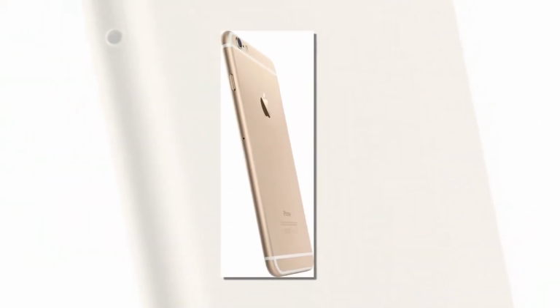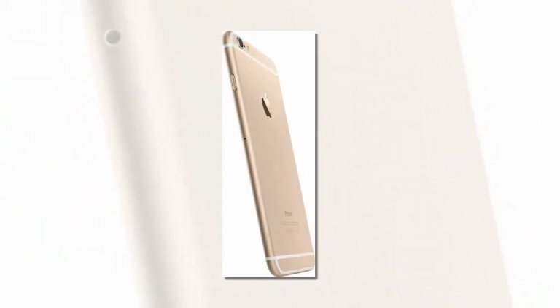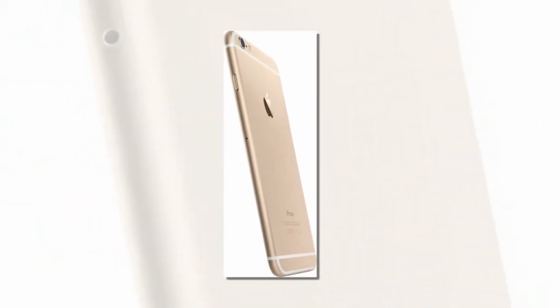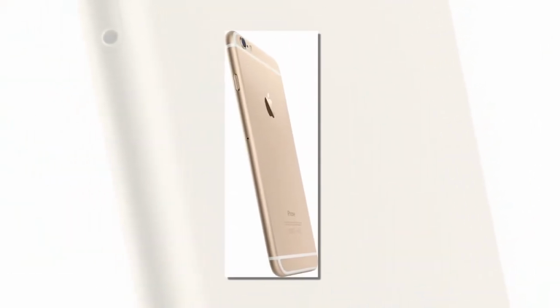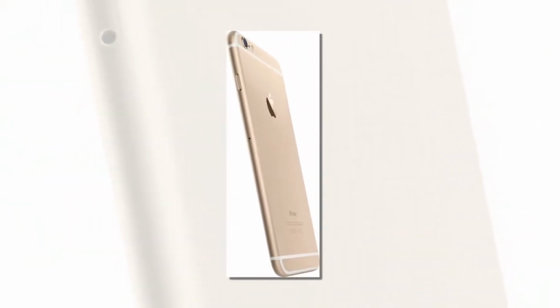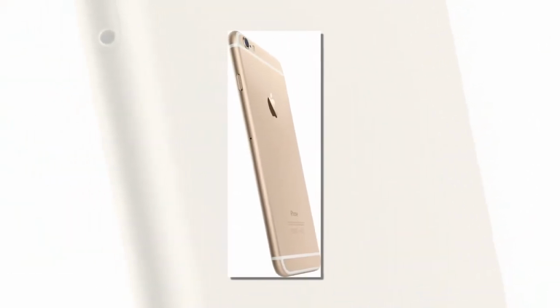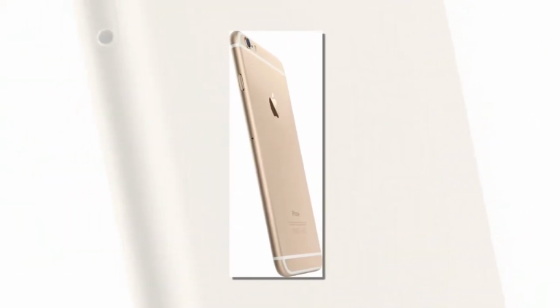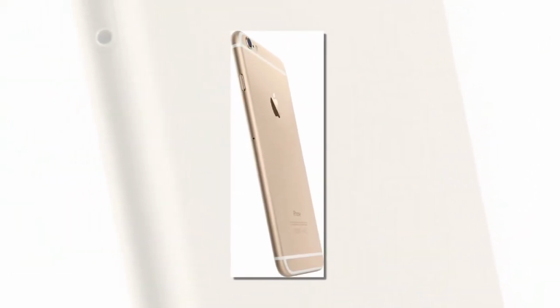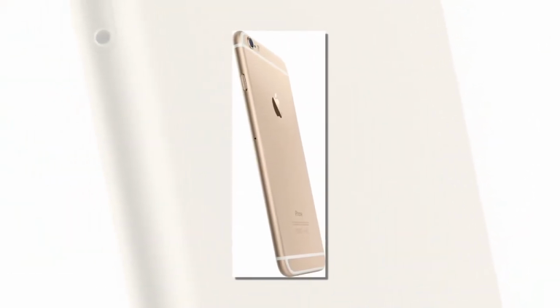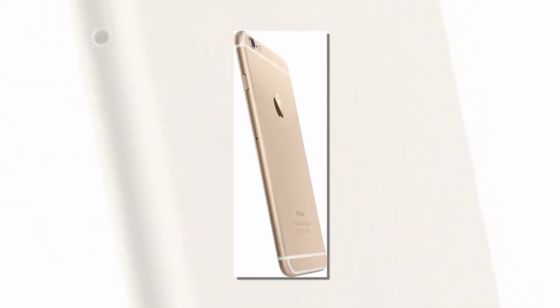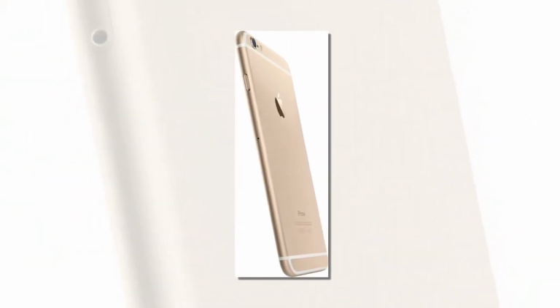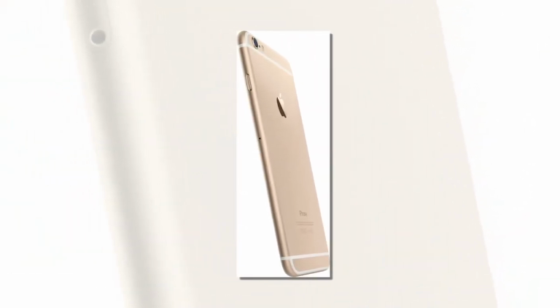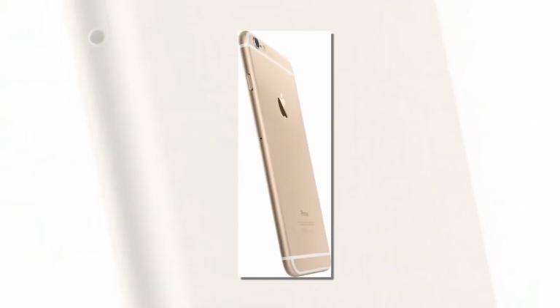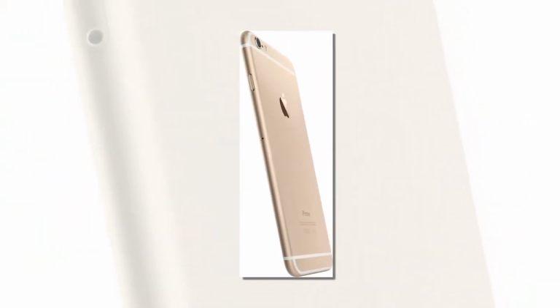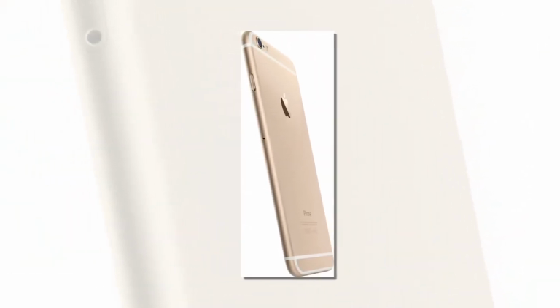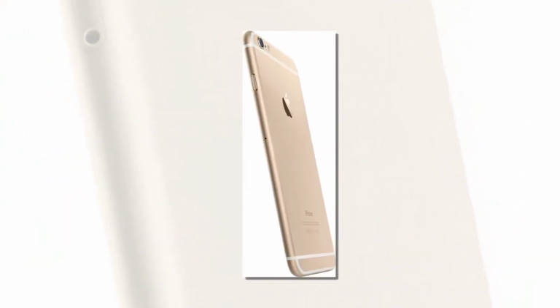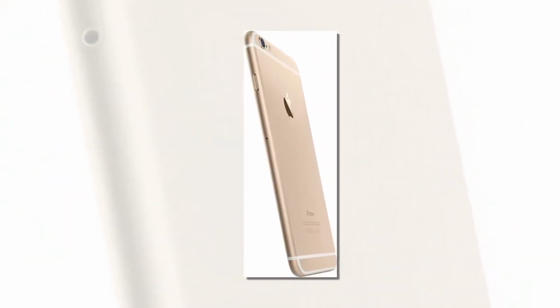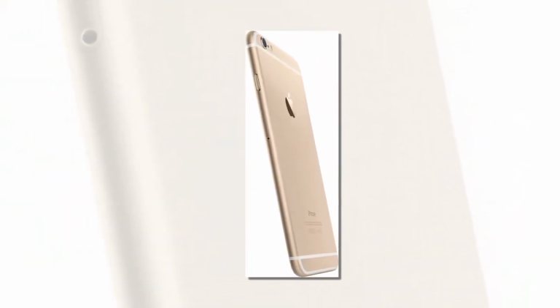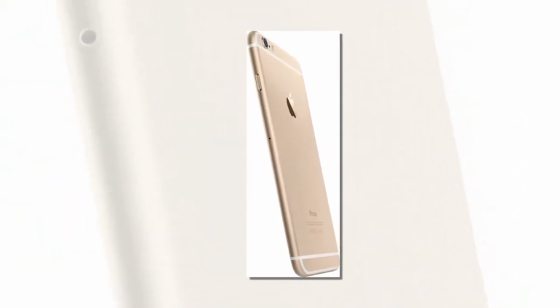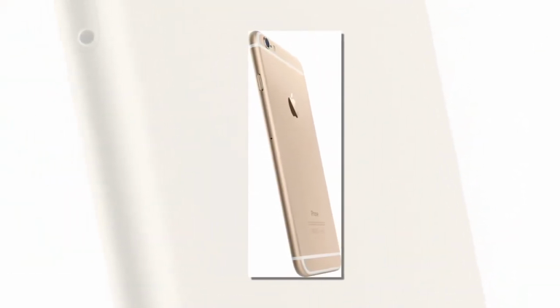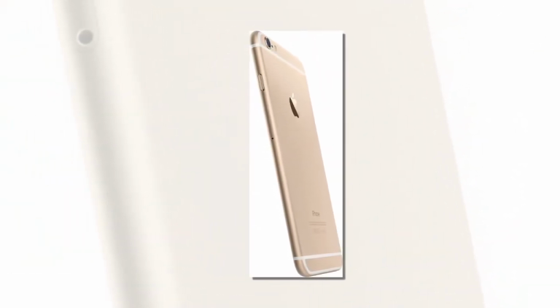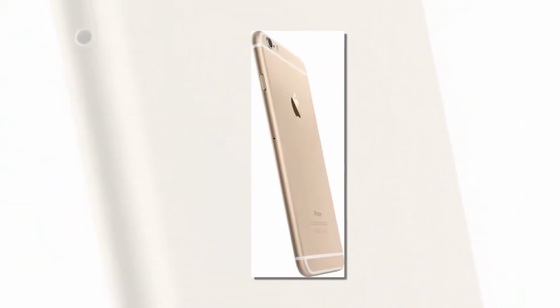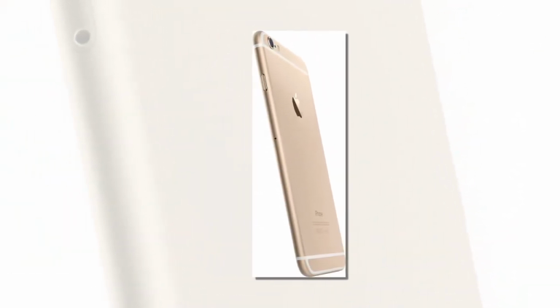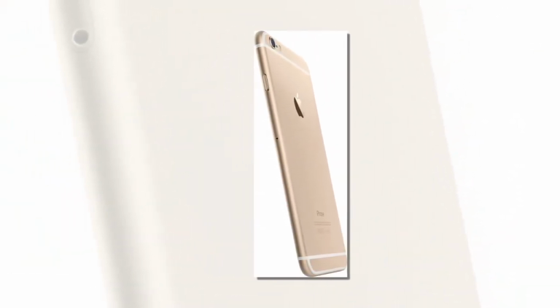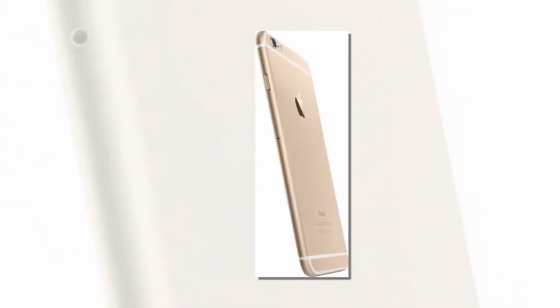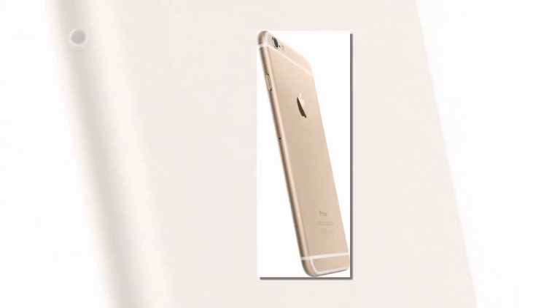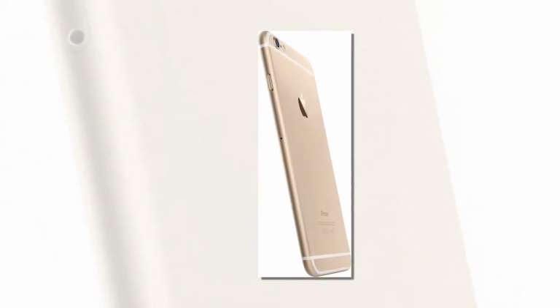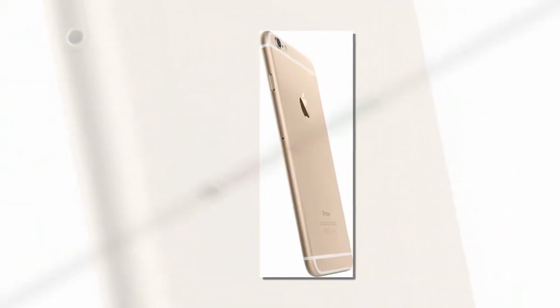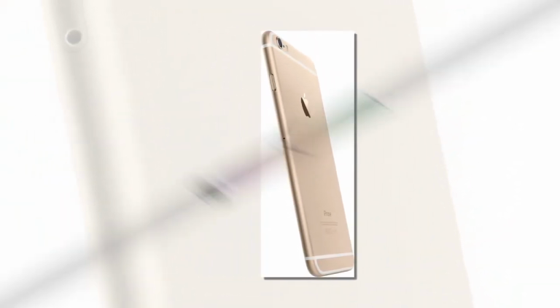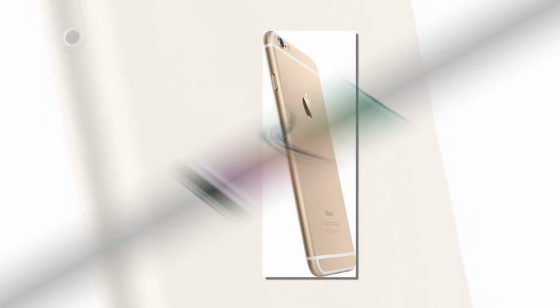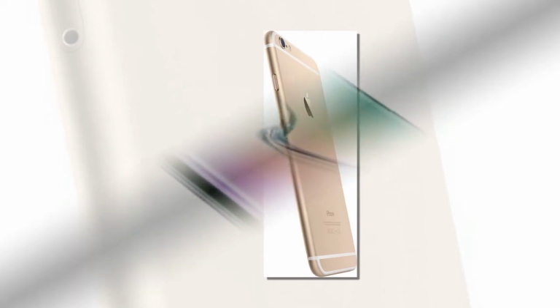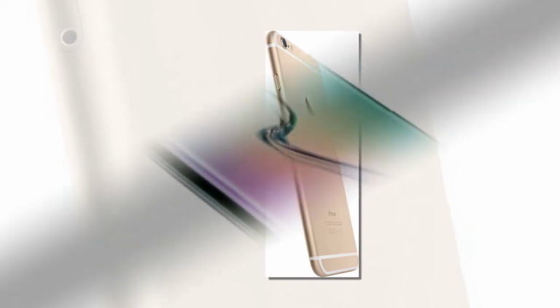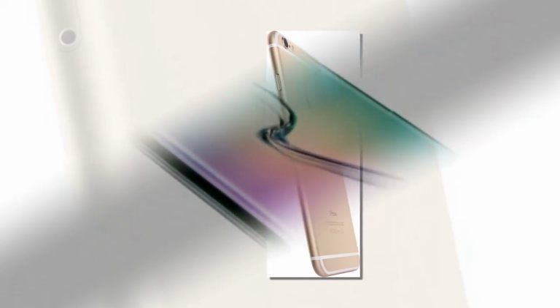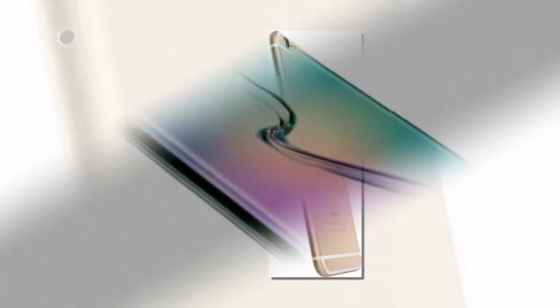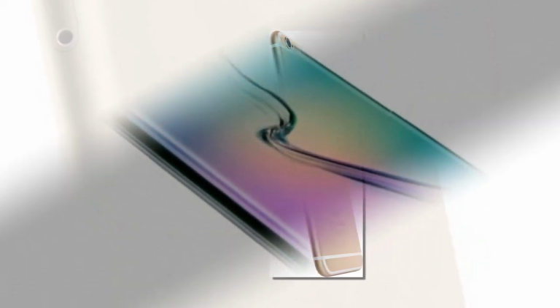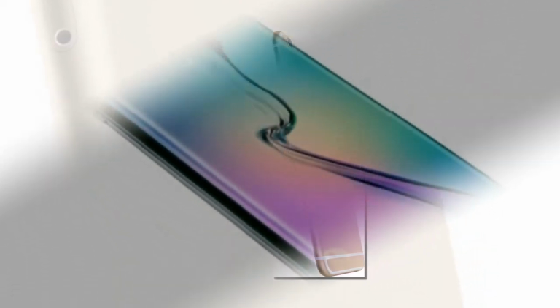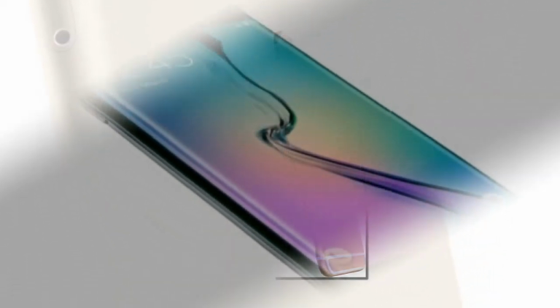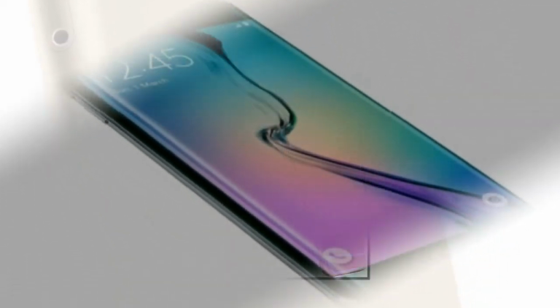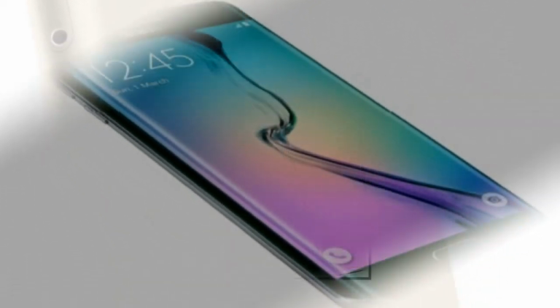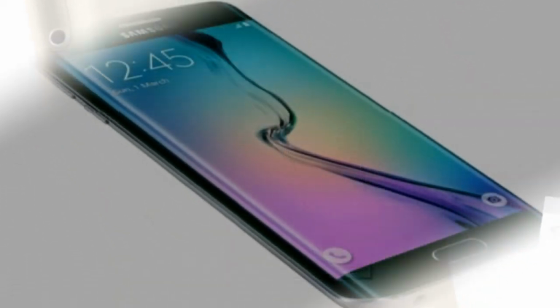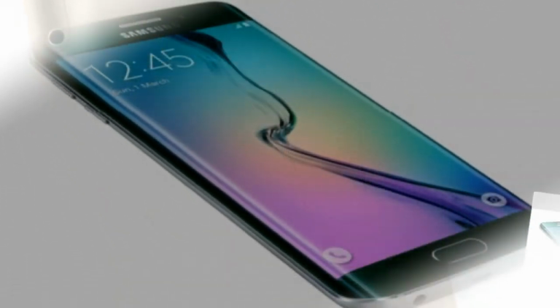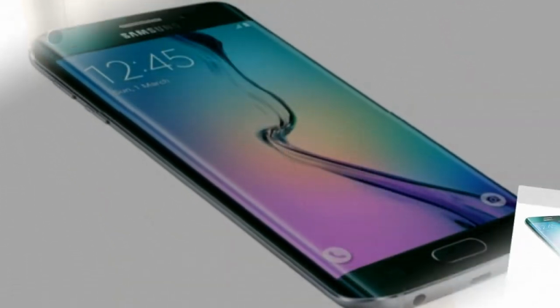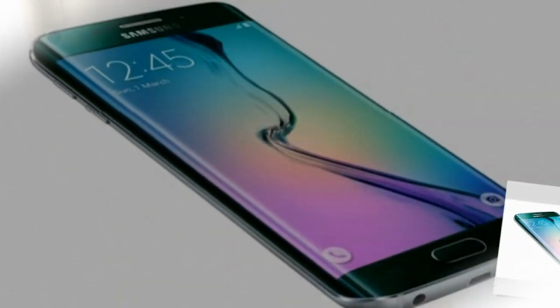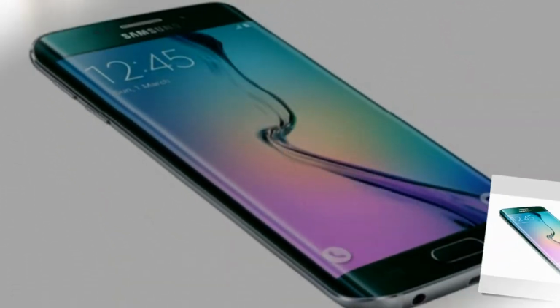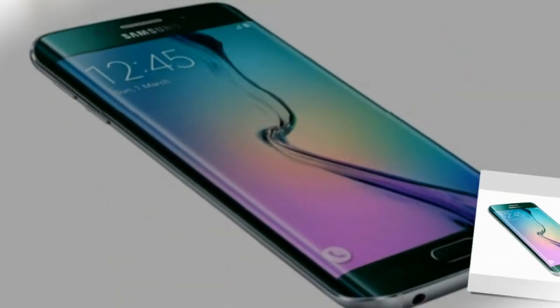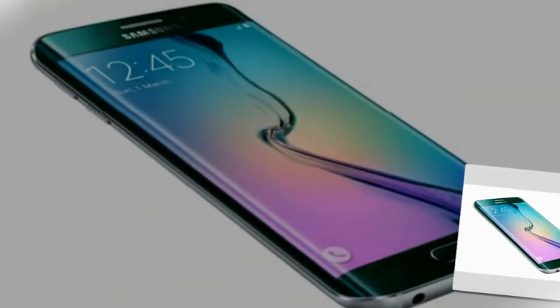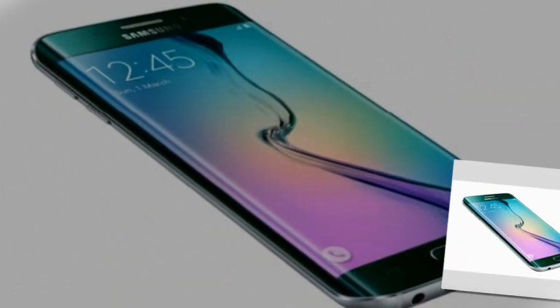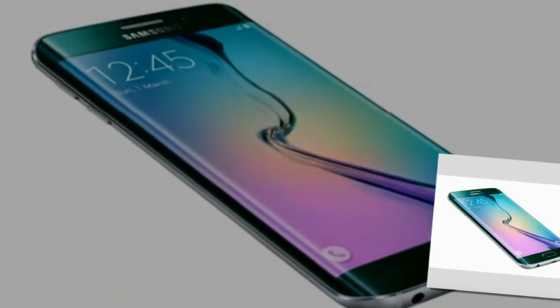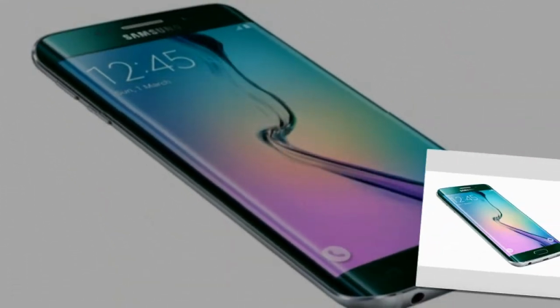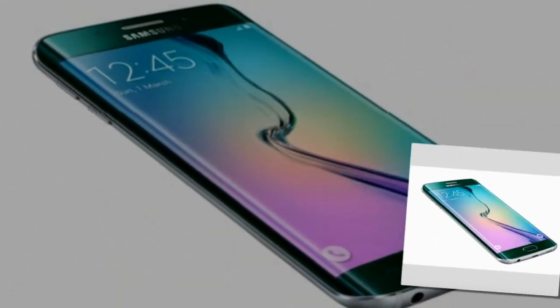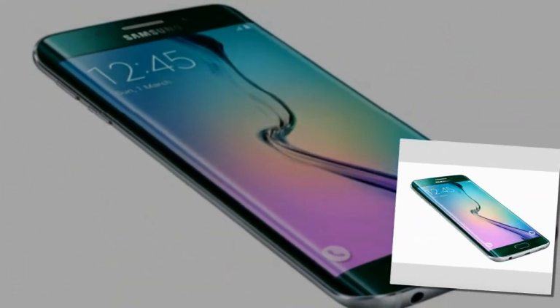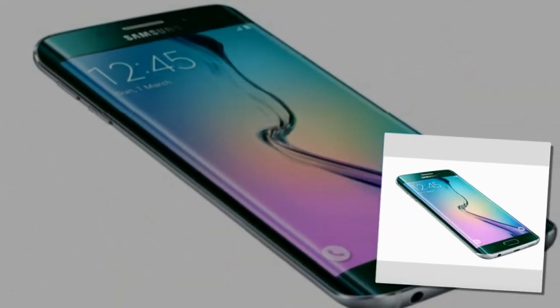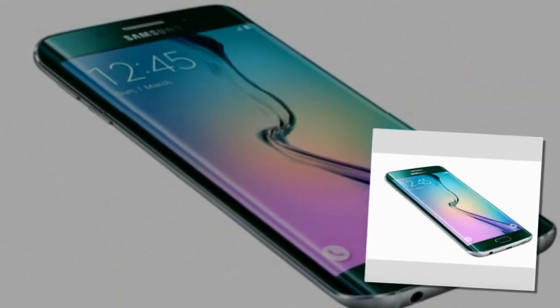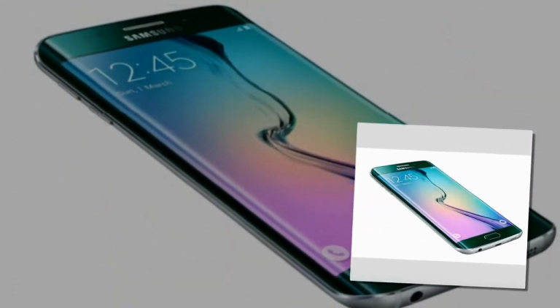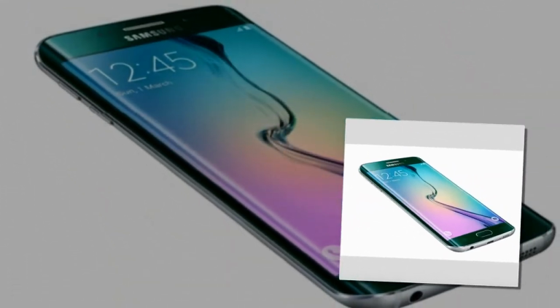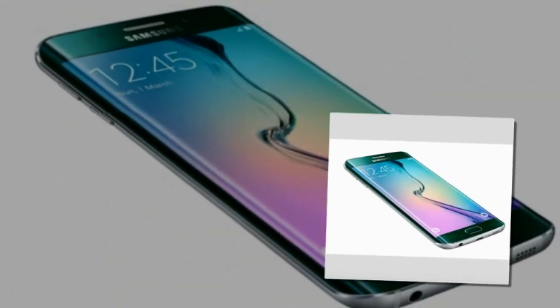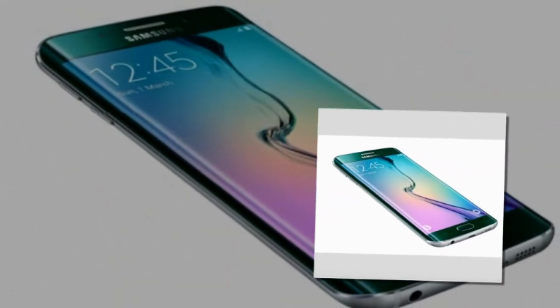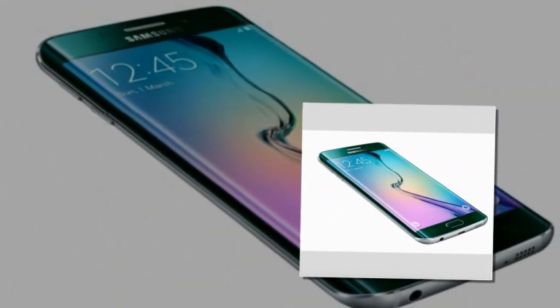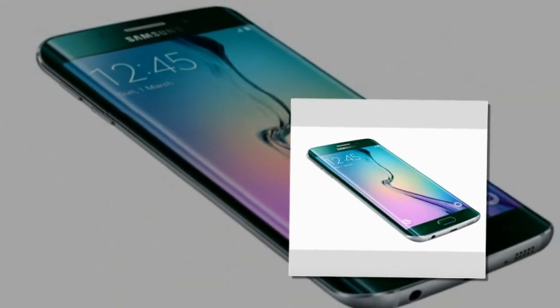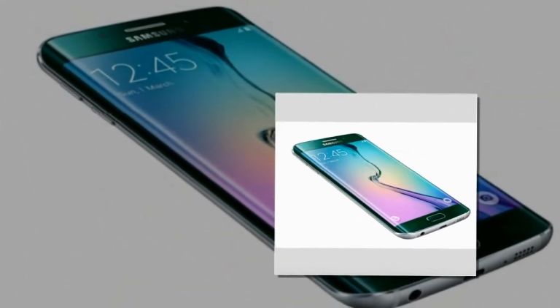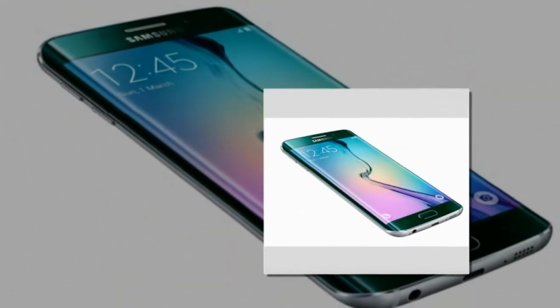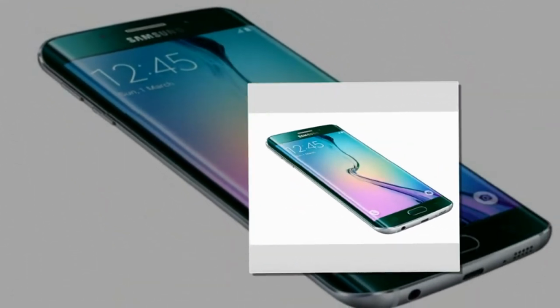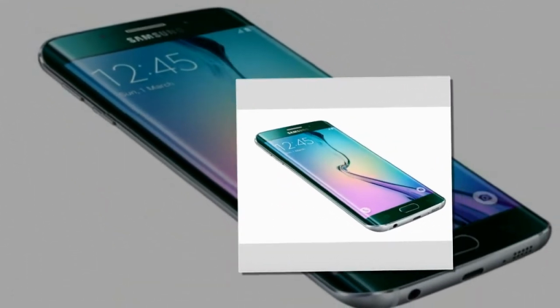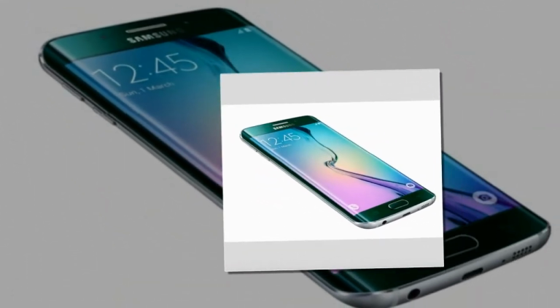Hence it is proved that the Galaxy S6 and S6 Edge is better than the iPhone 6. Hope that you liked the comparison.